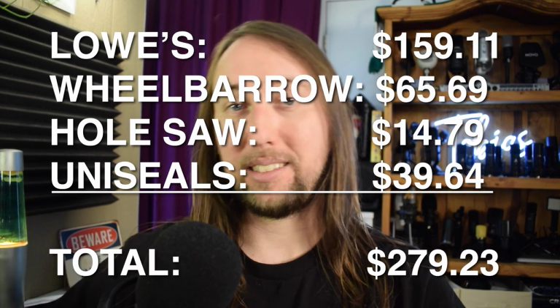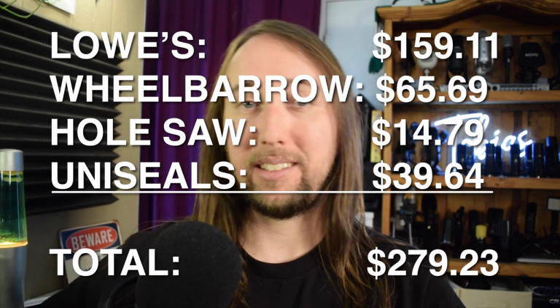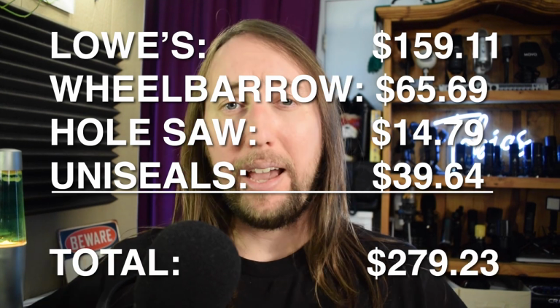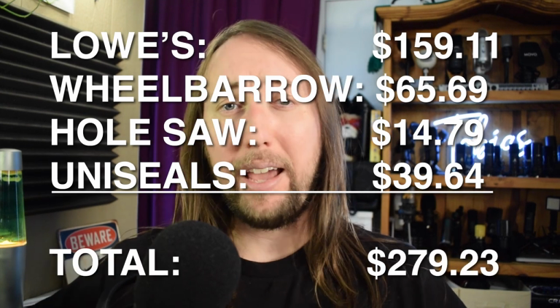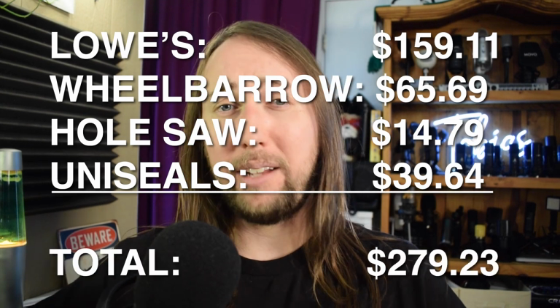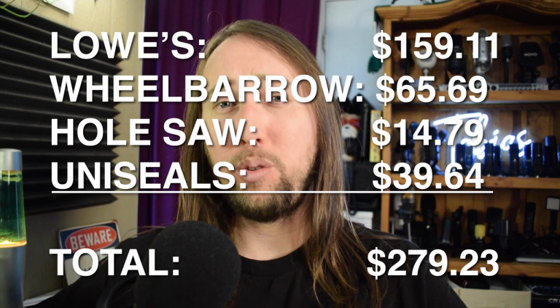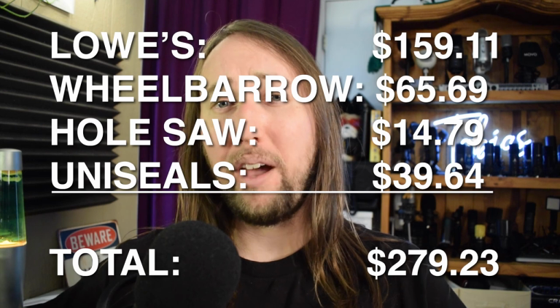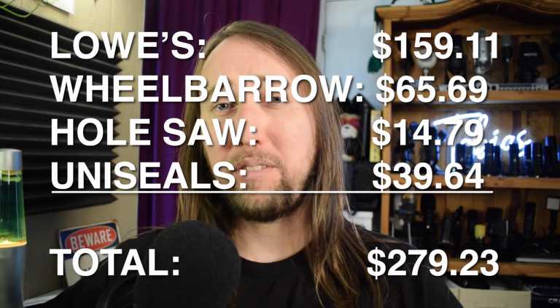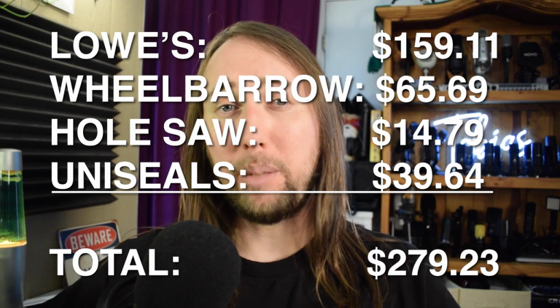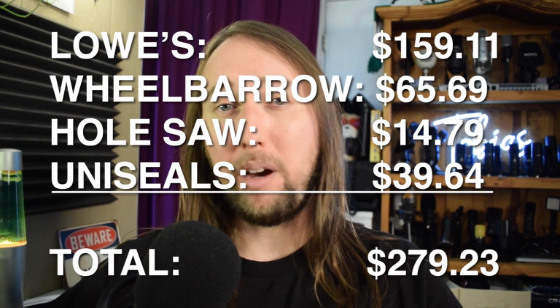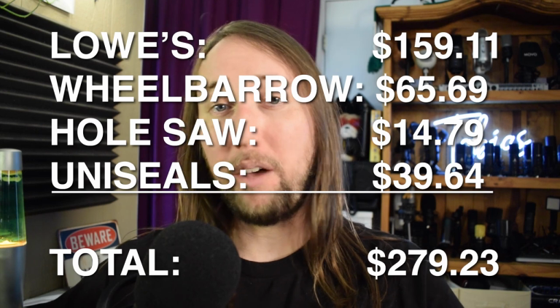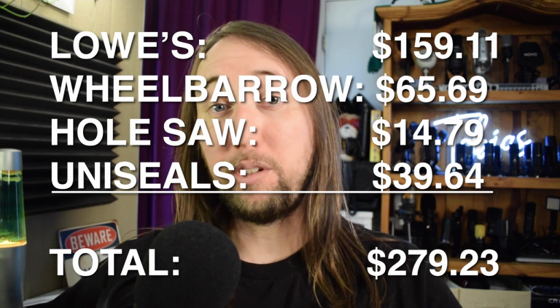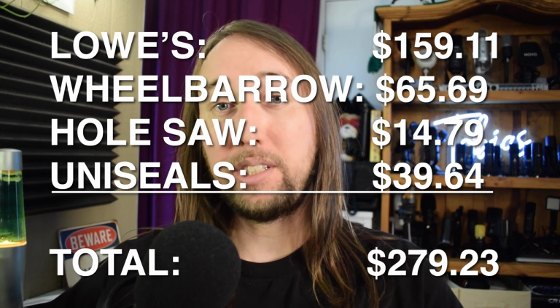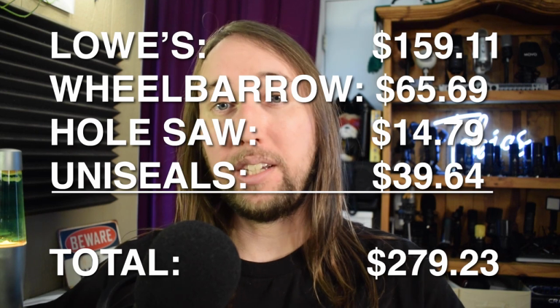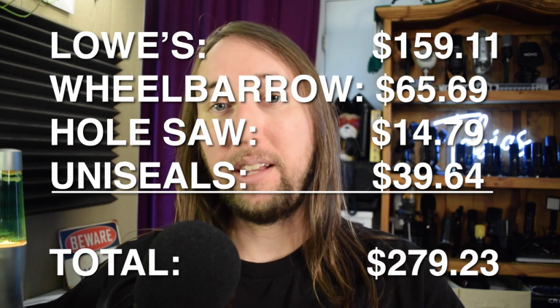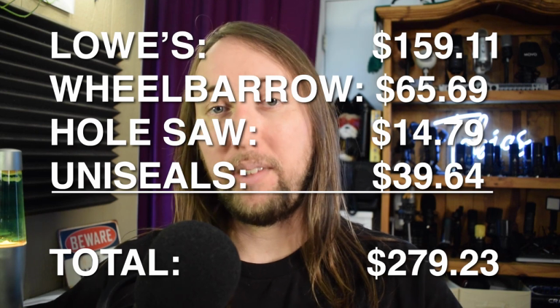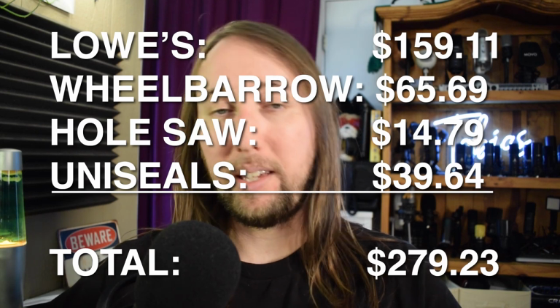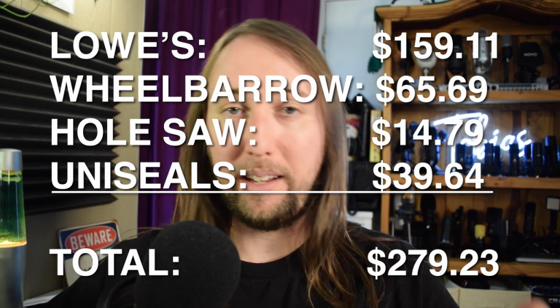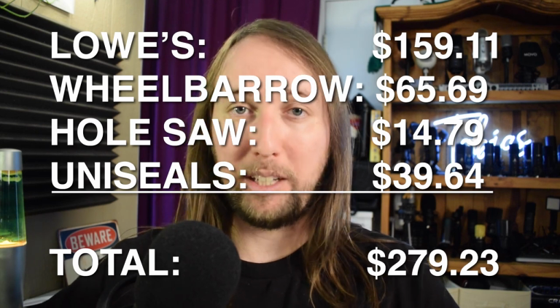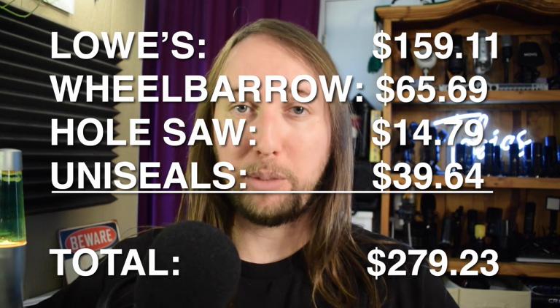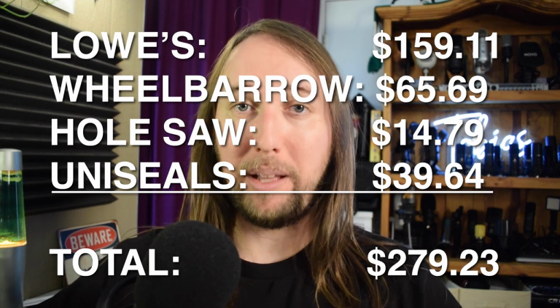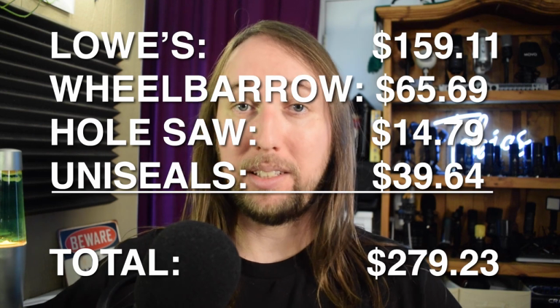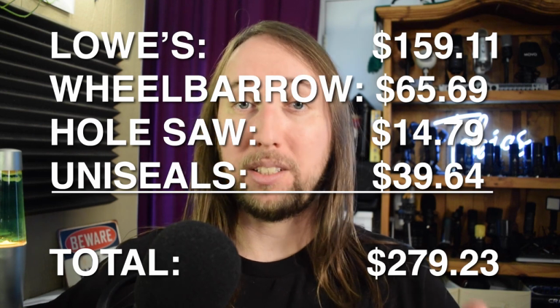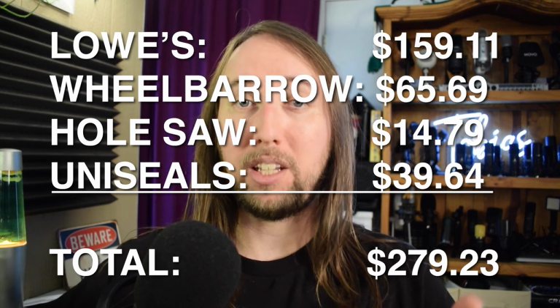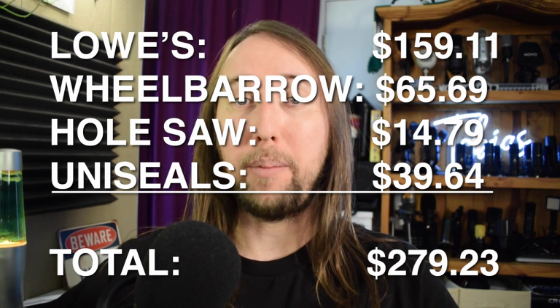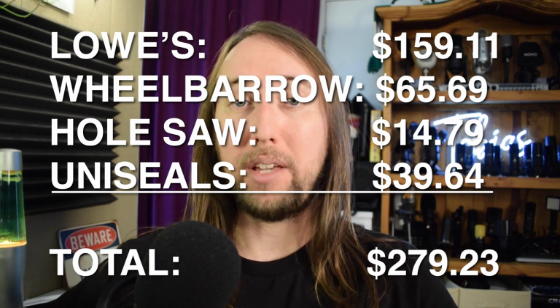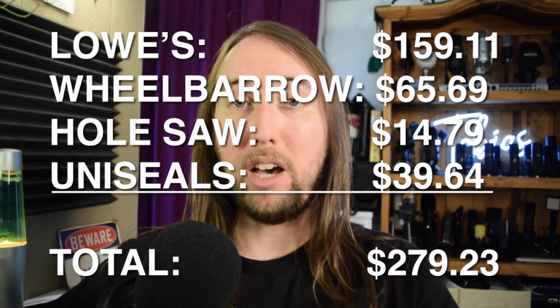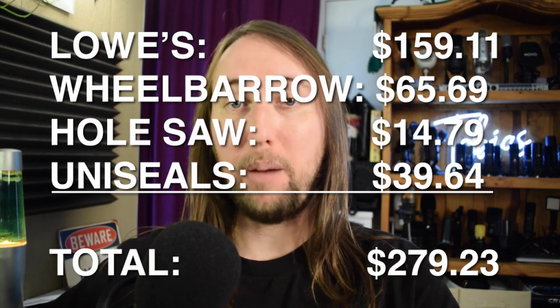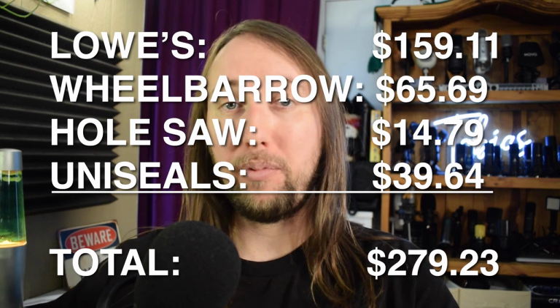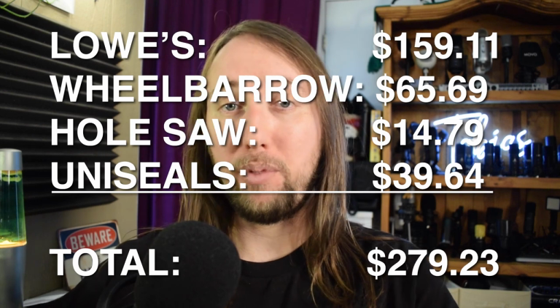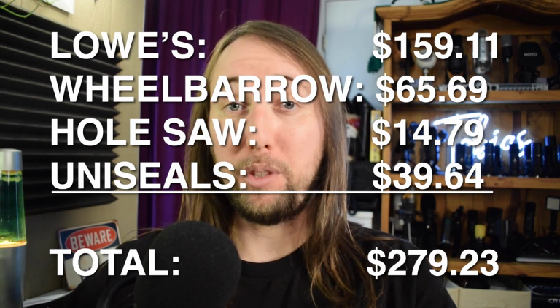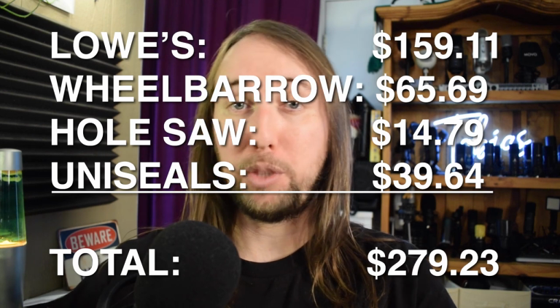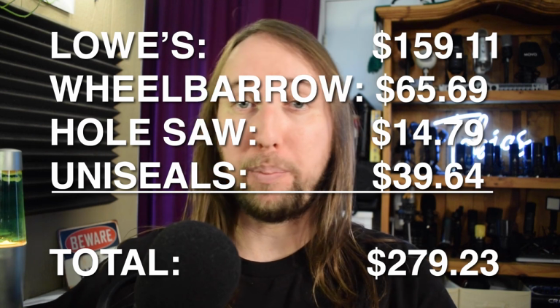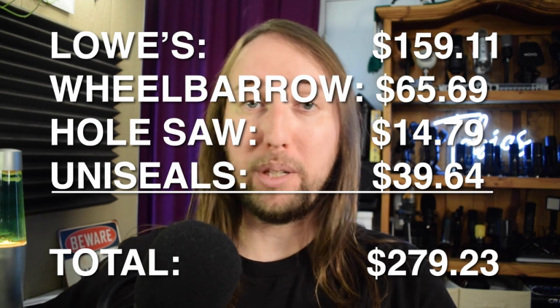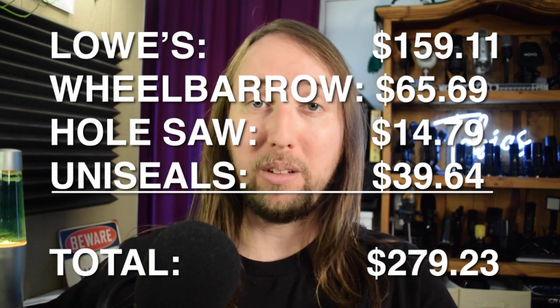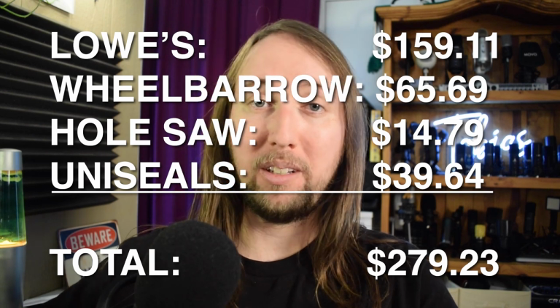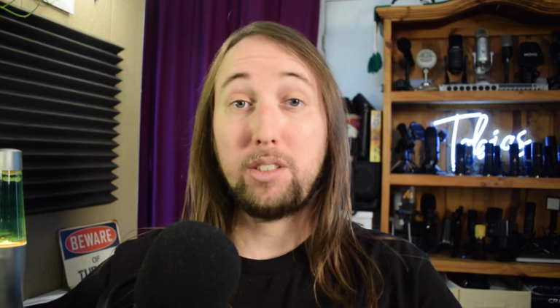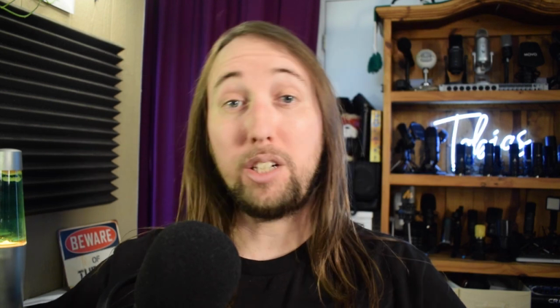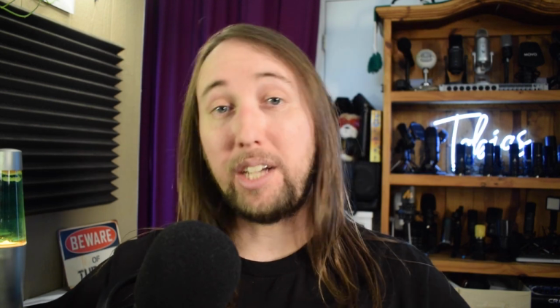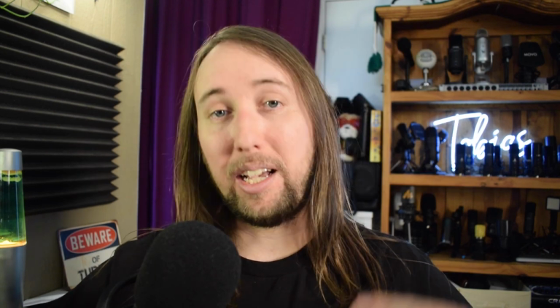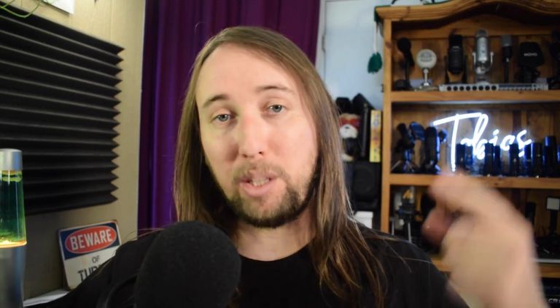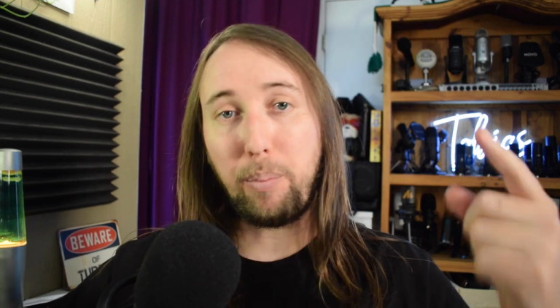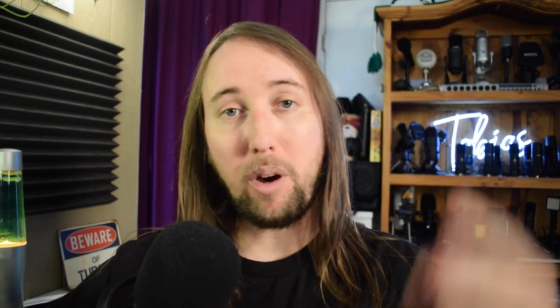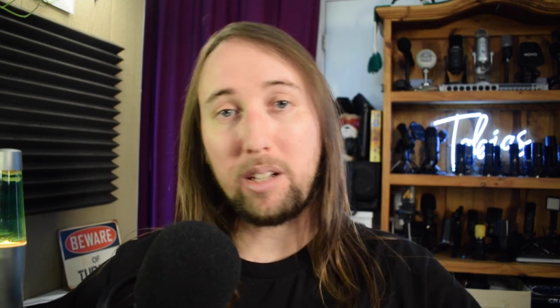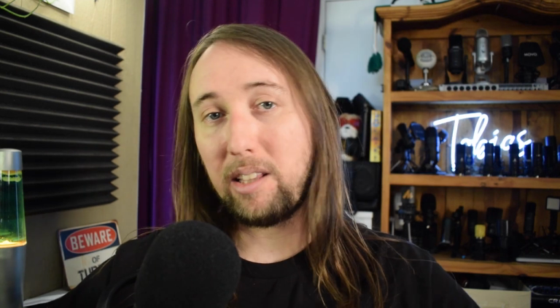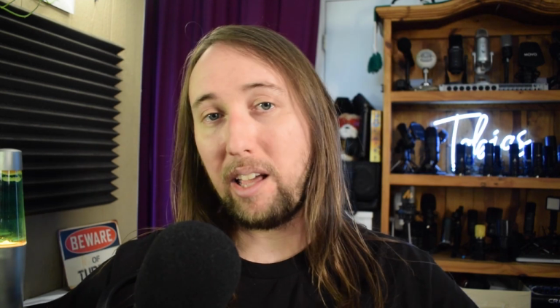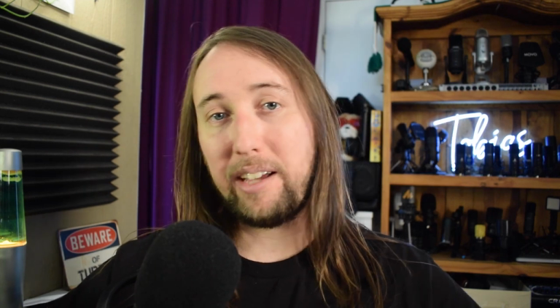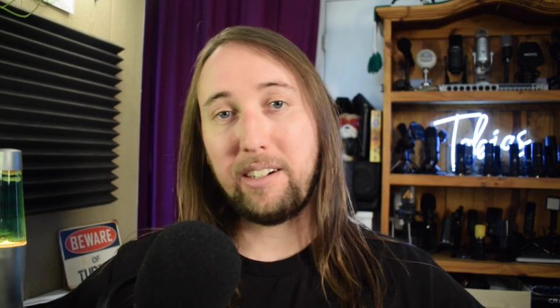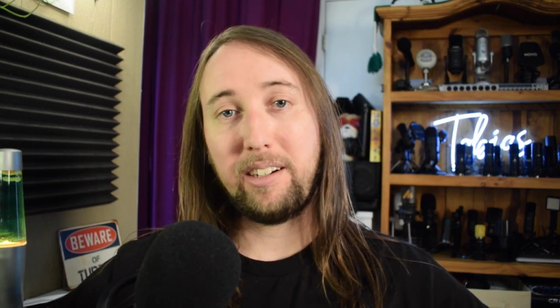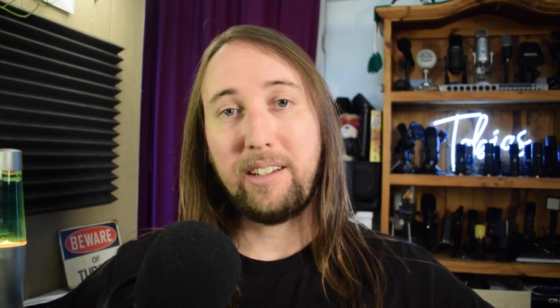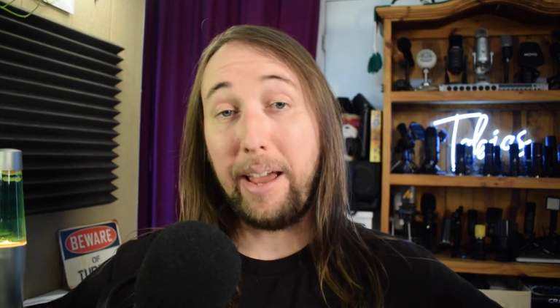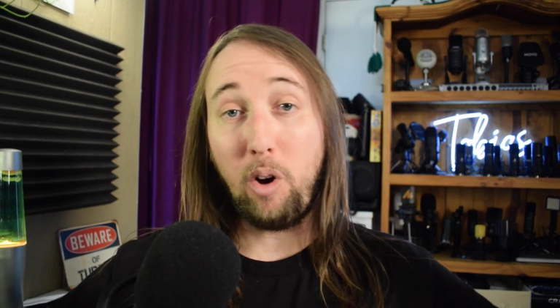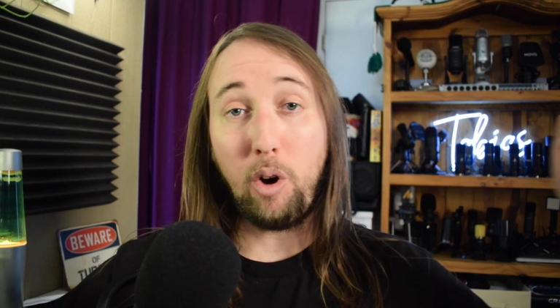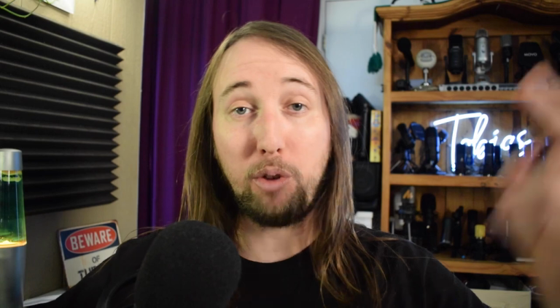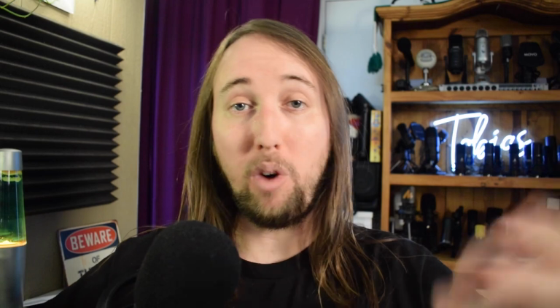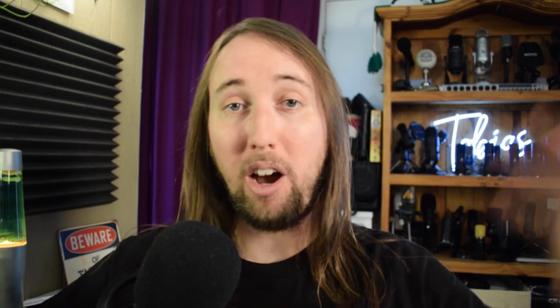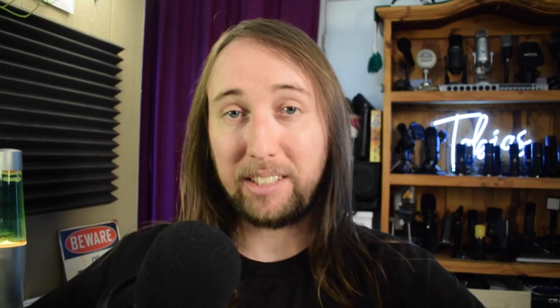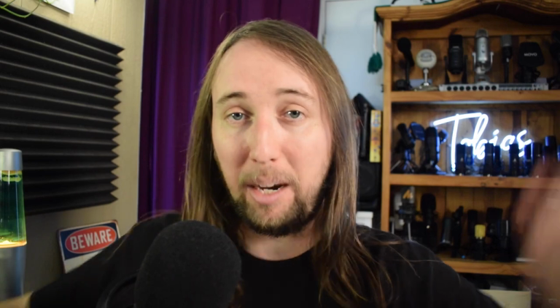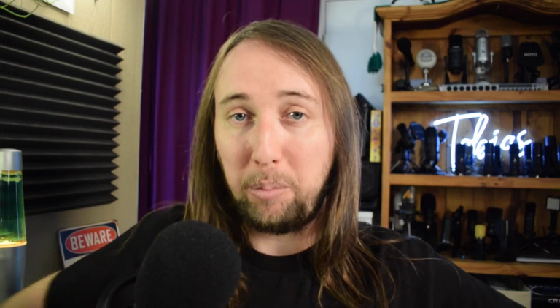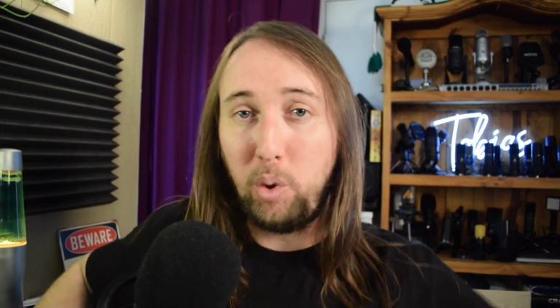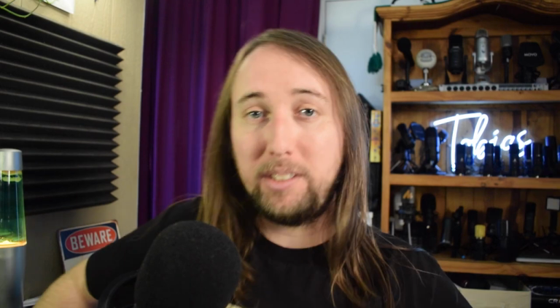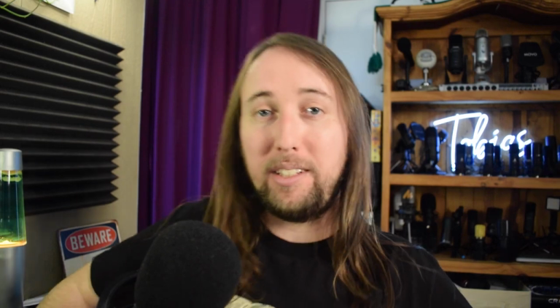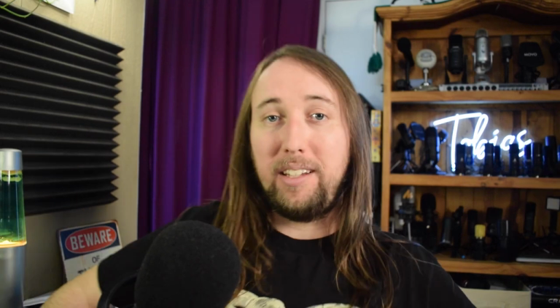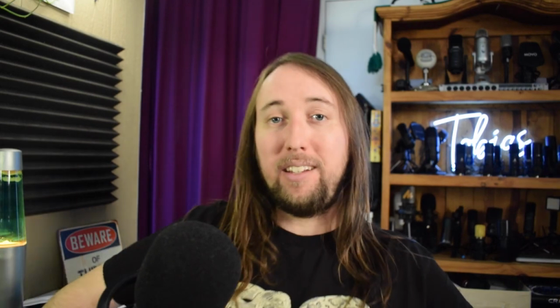I do have some other significant expenses coming up for this build, such as the pond liner and all the rocks that I'm going to need.